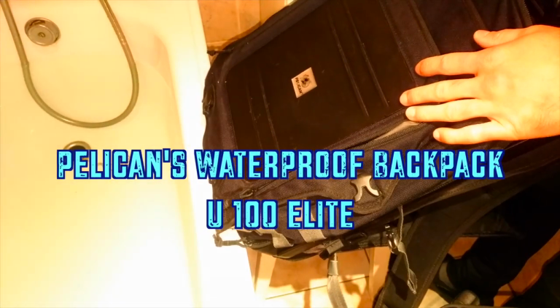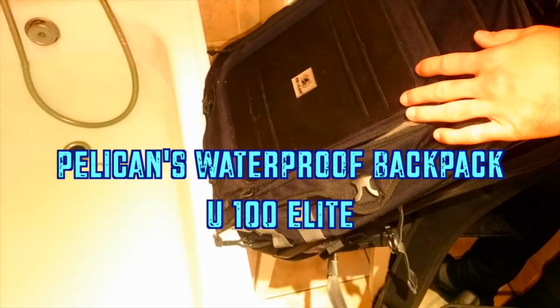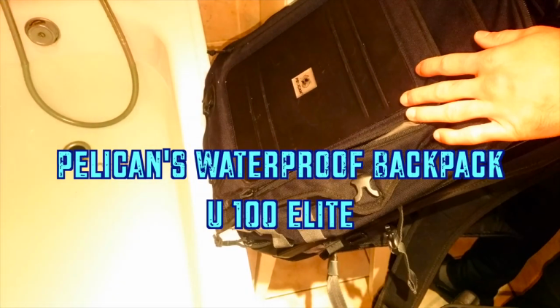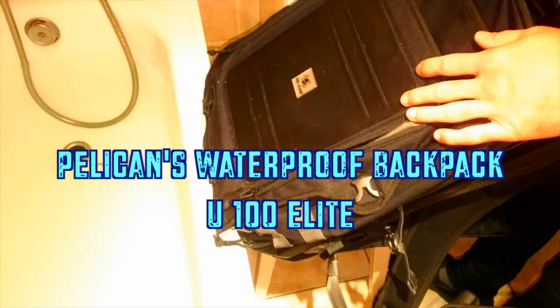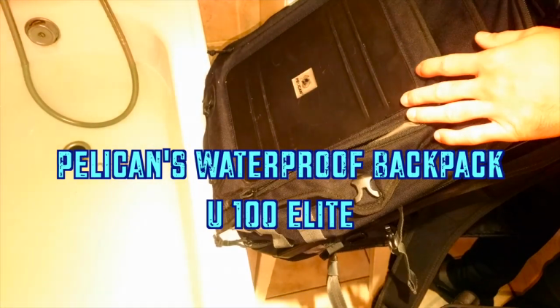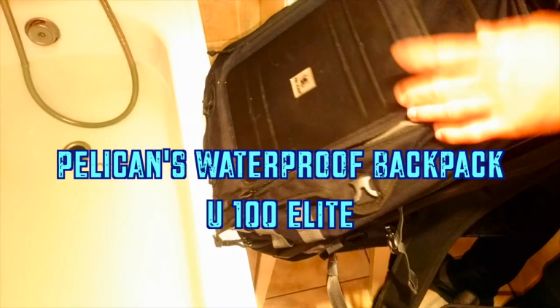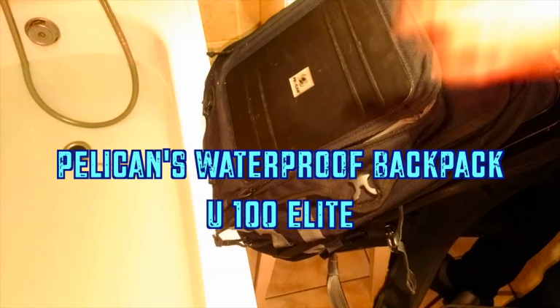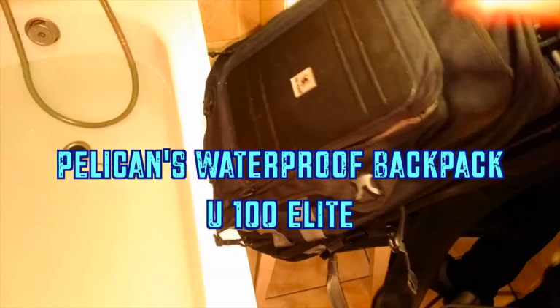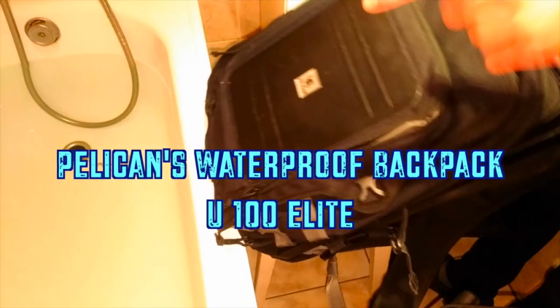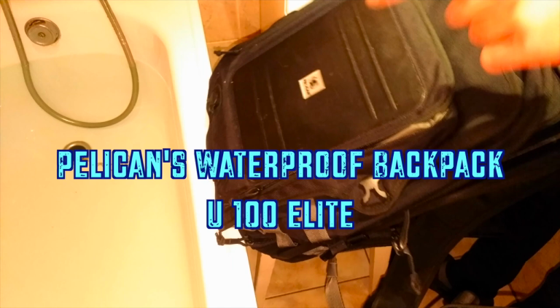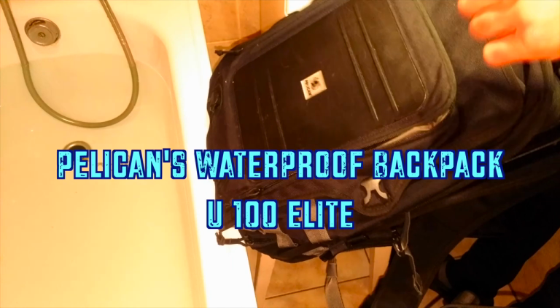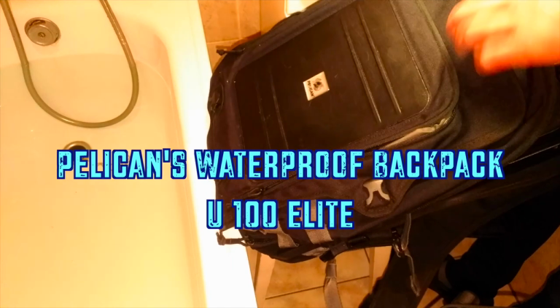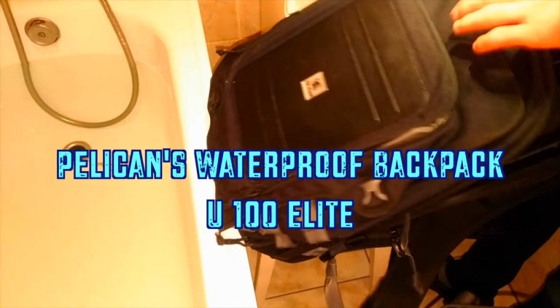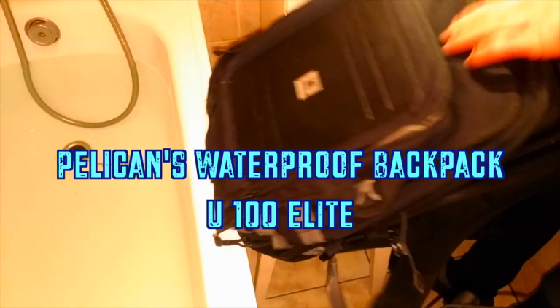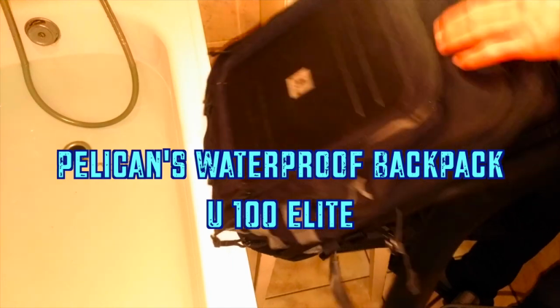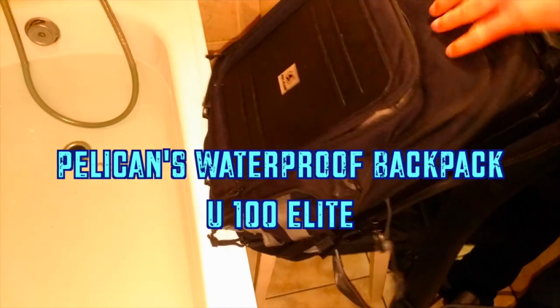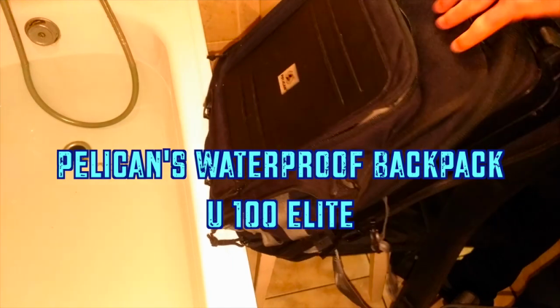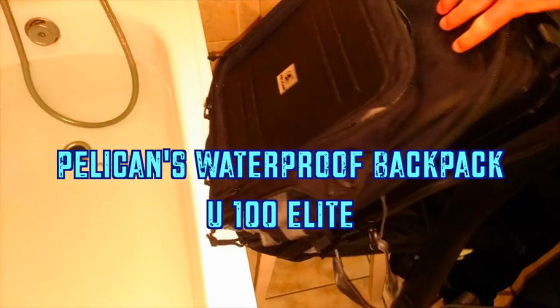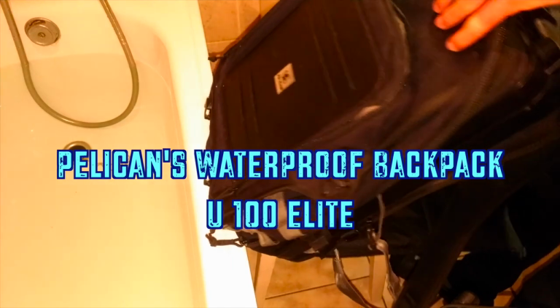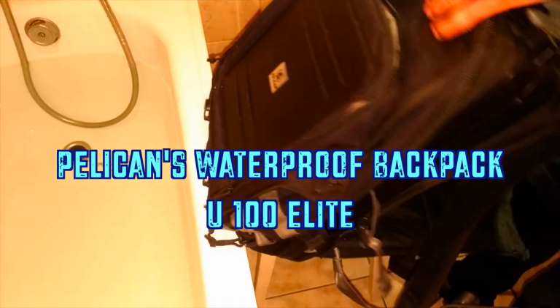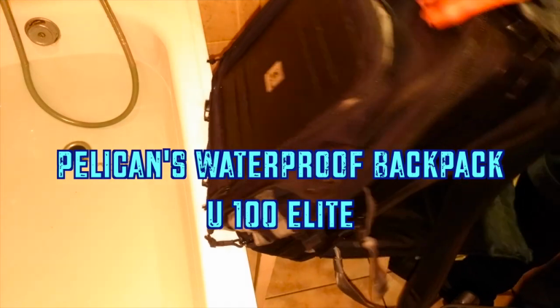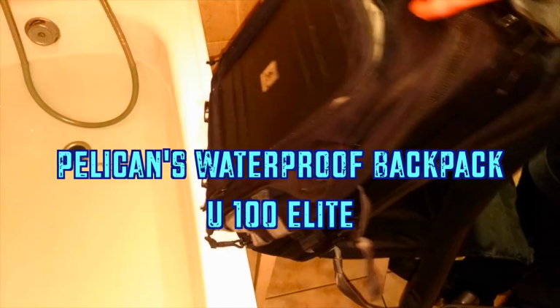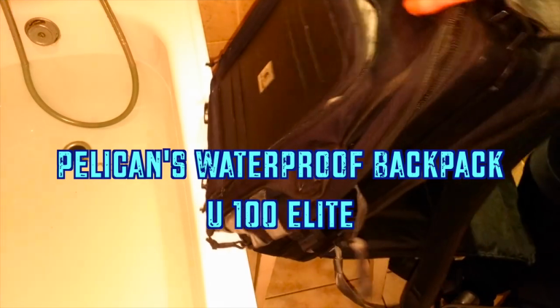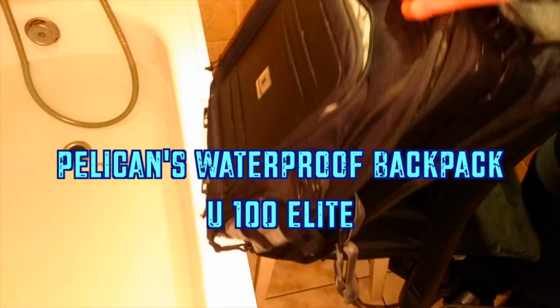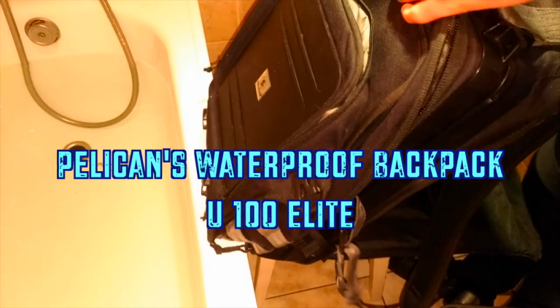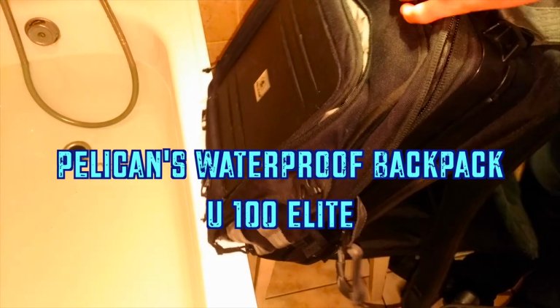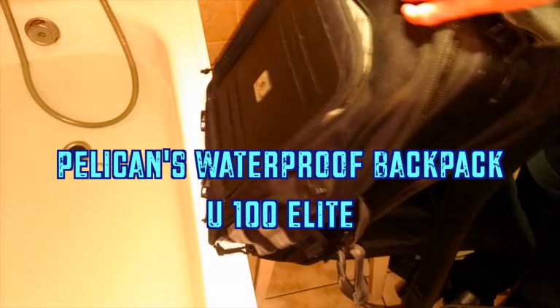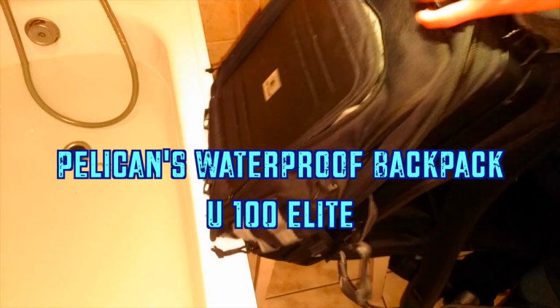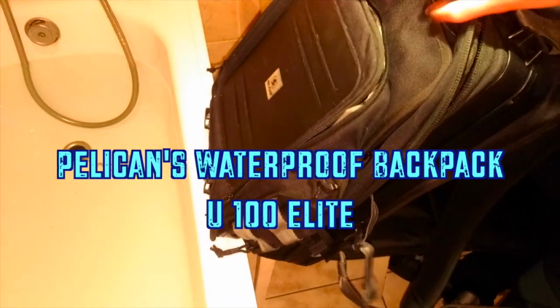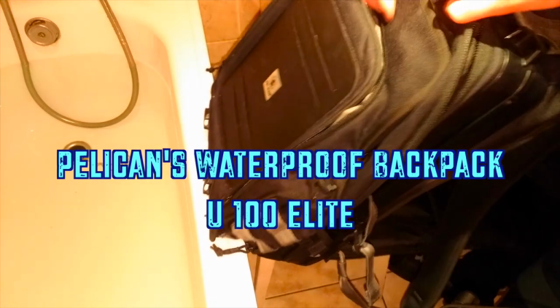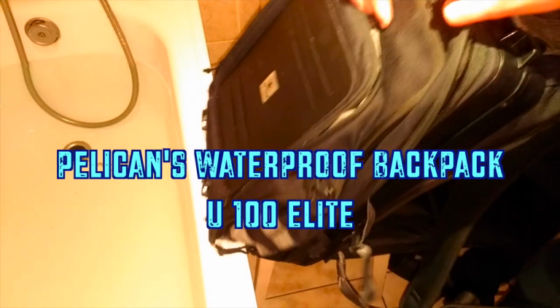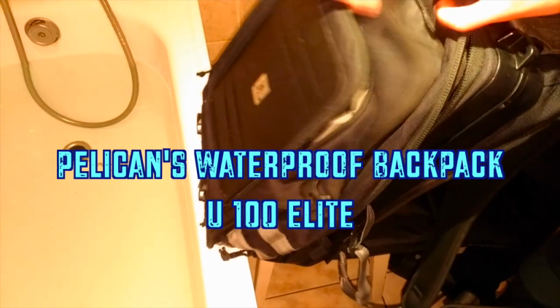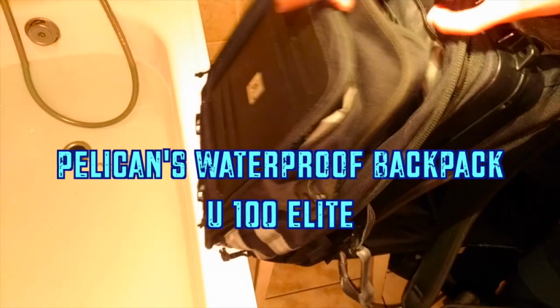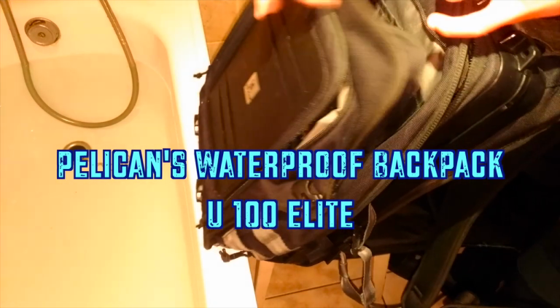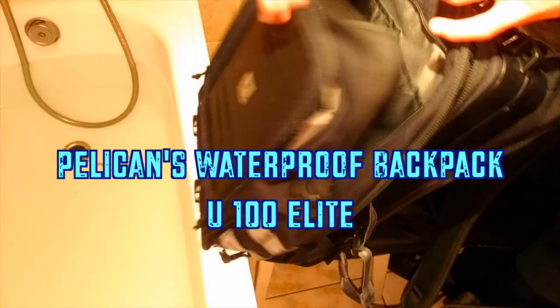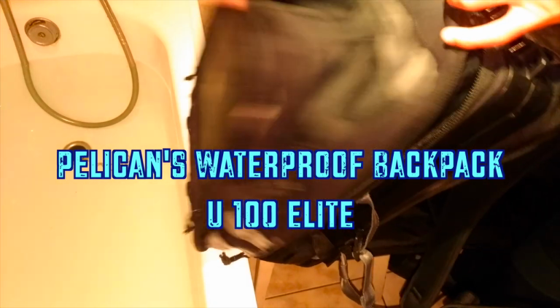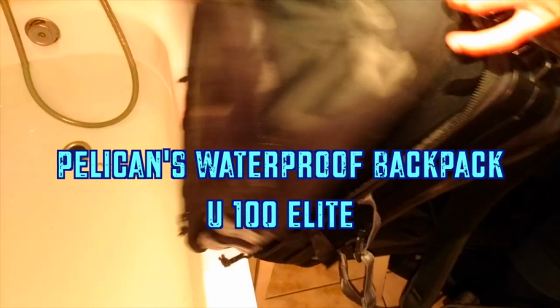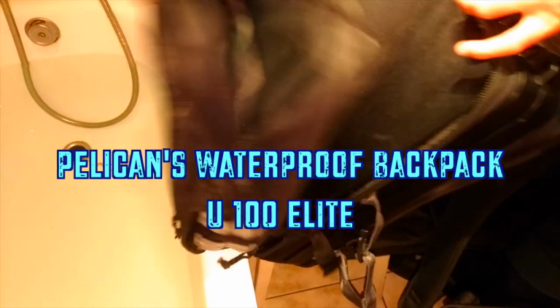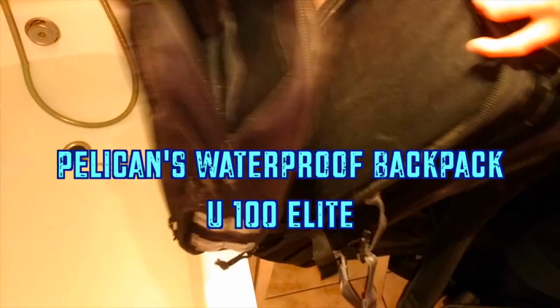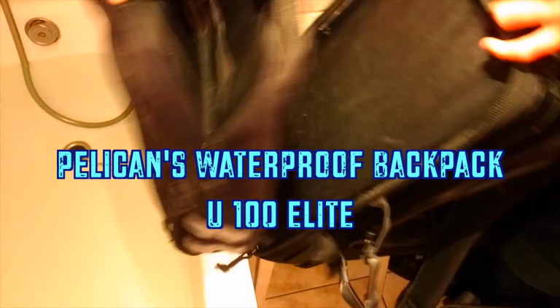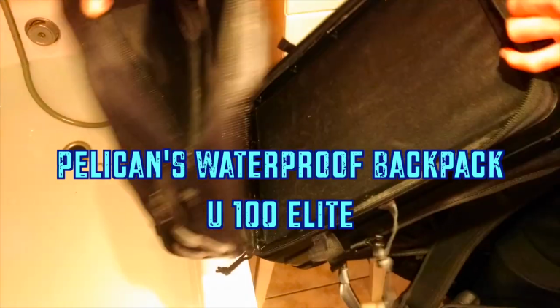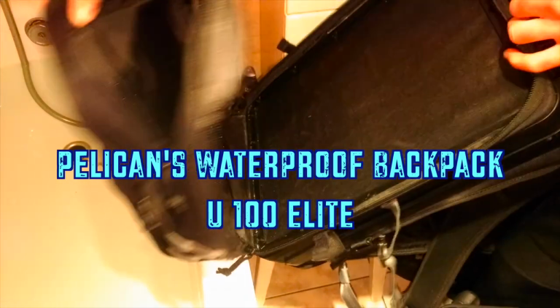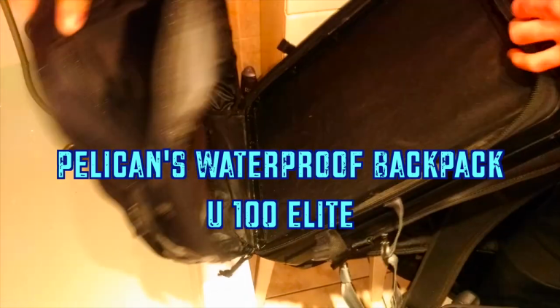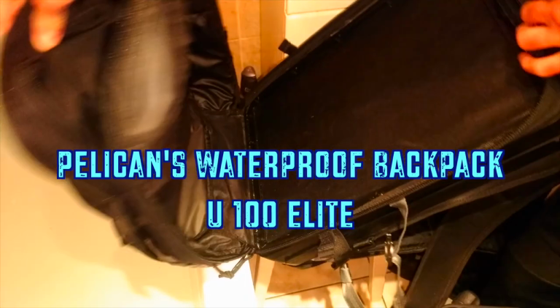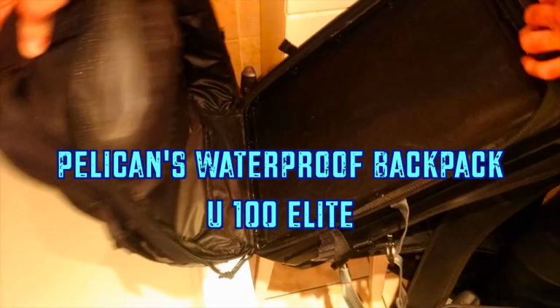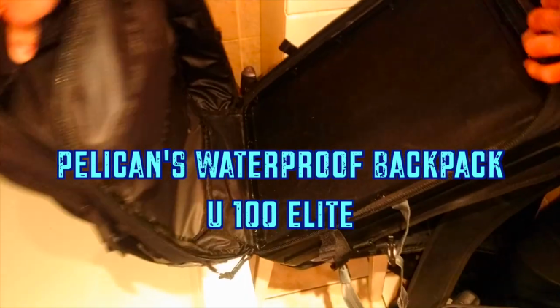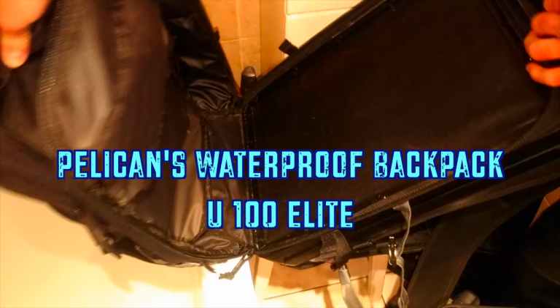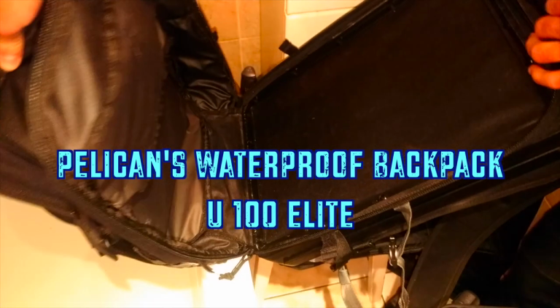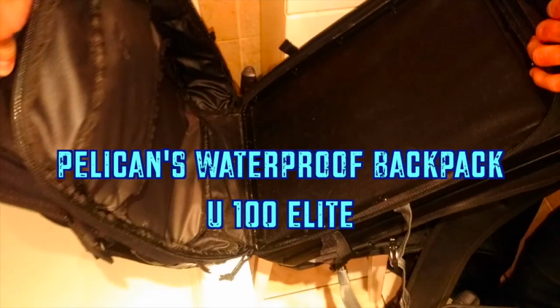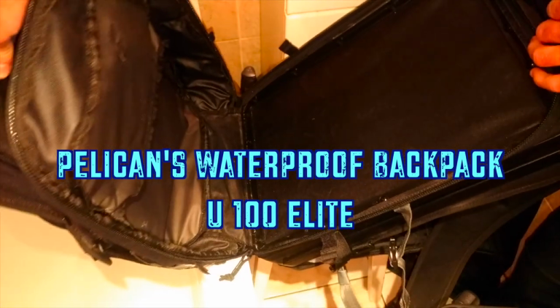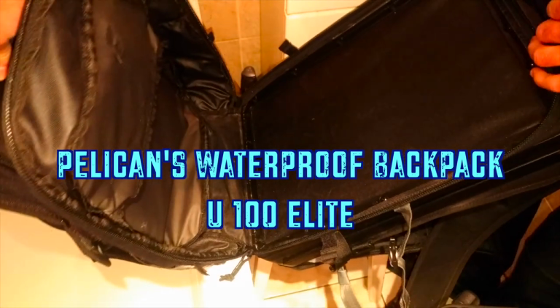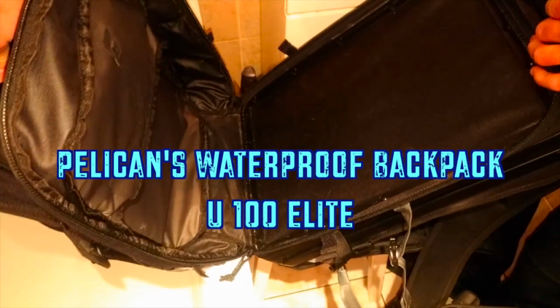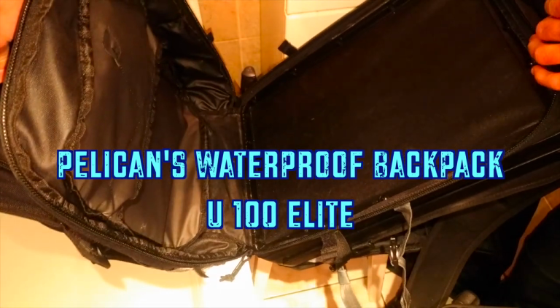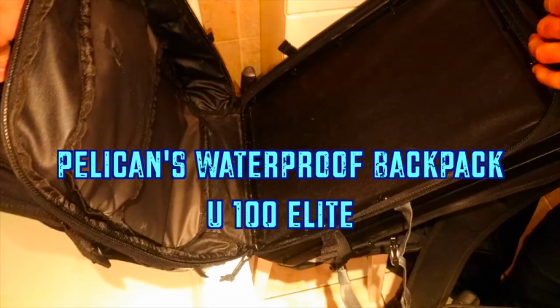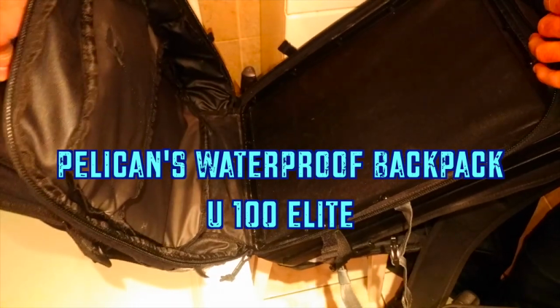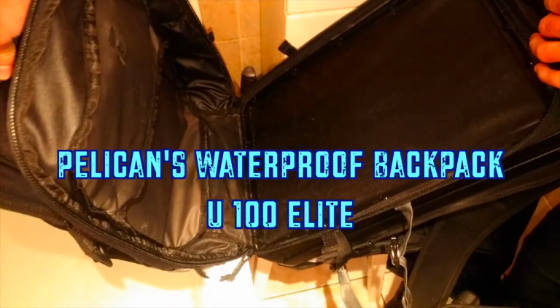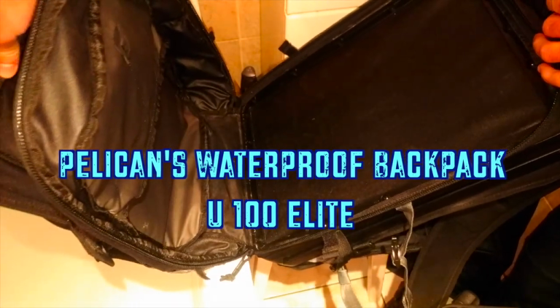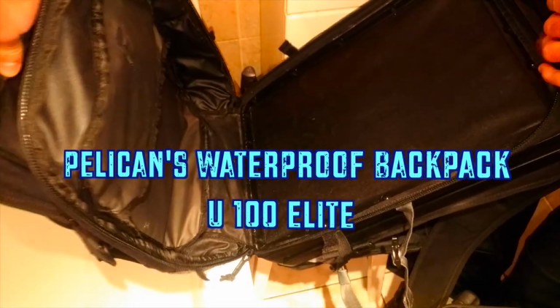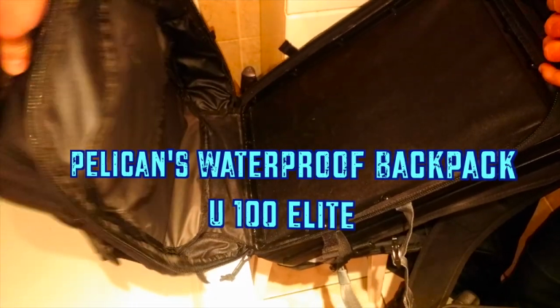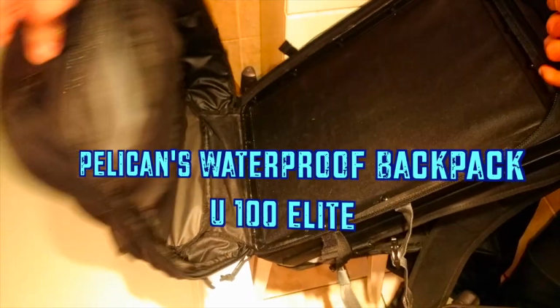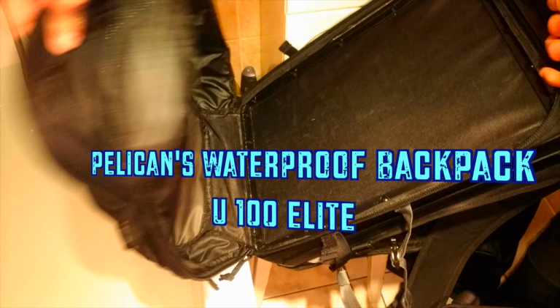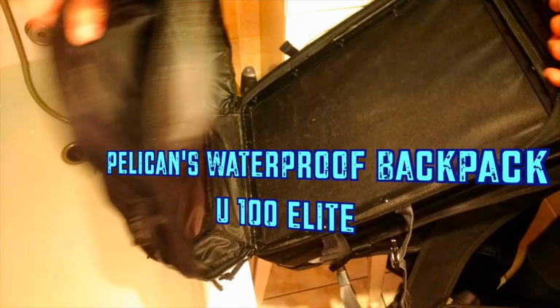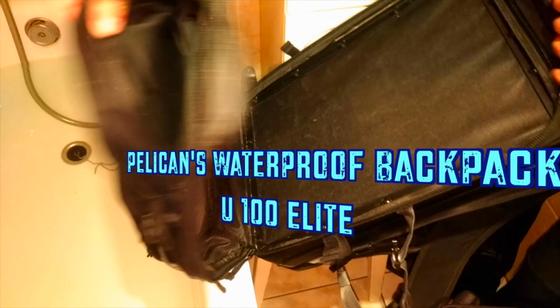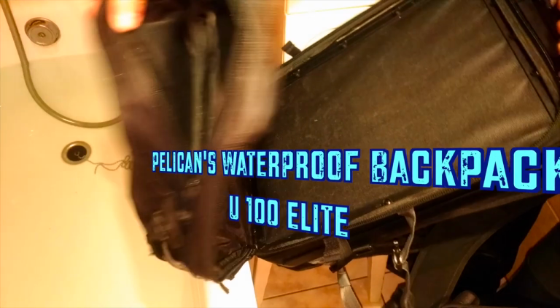Pelican claims this backpack is waterproof. I am about to test it.